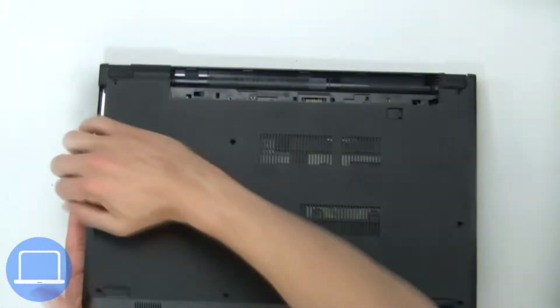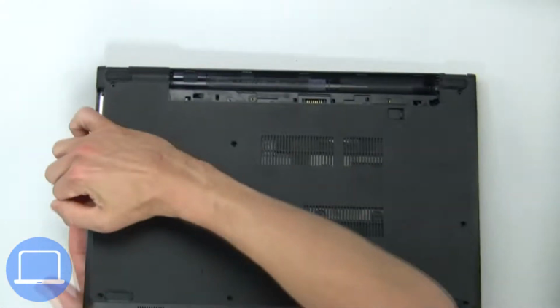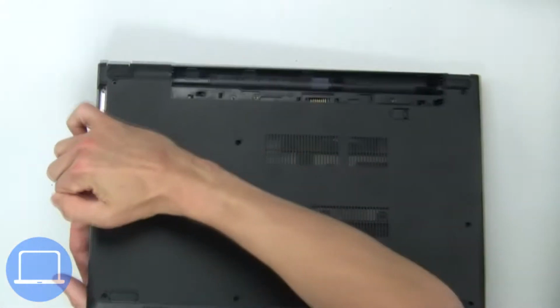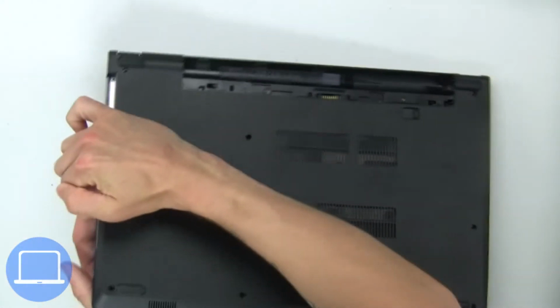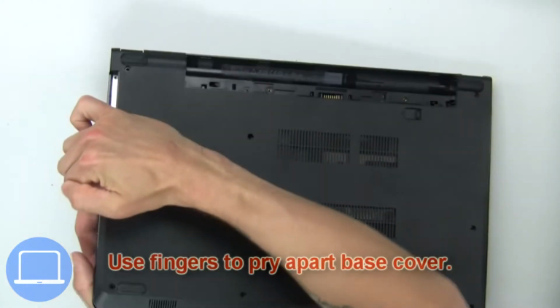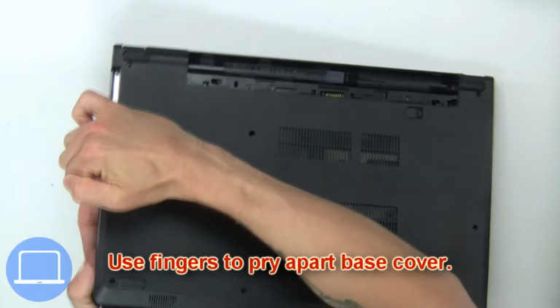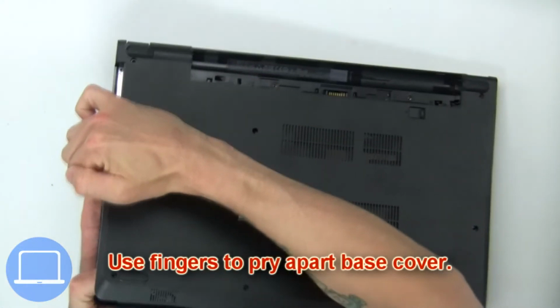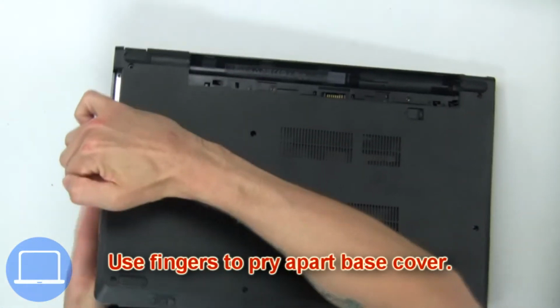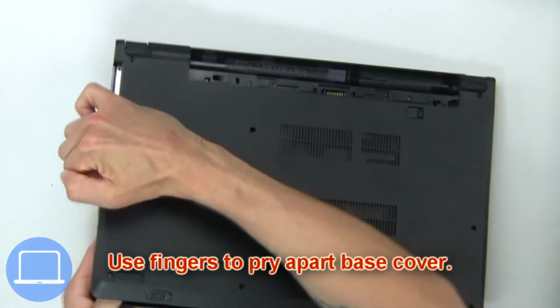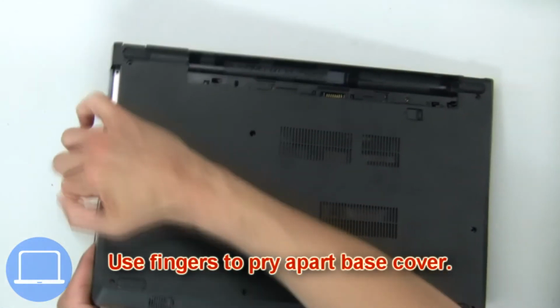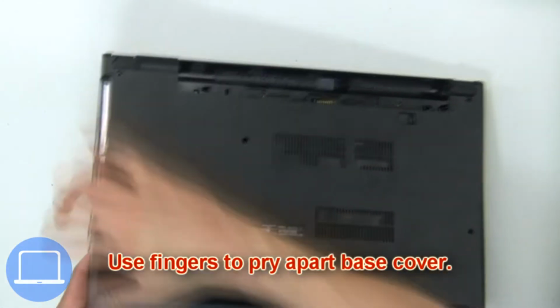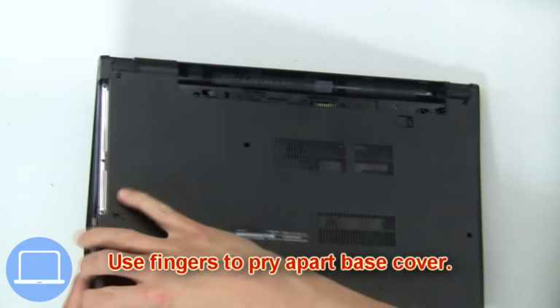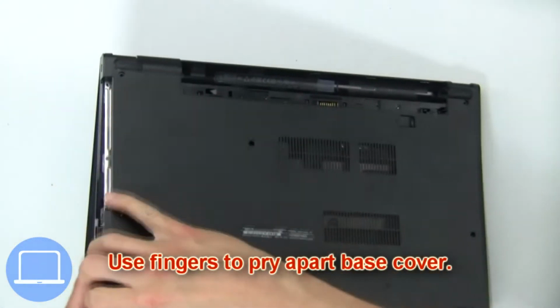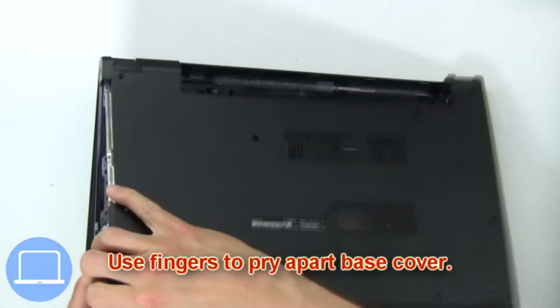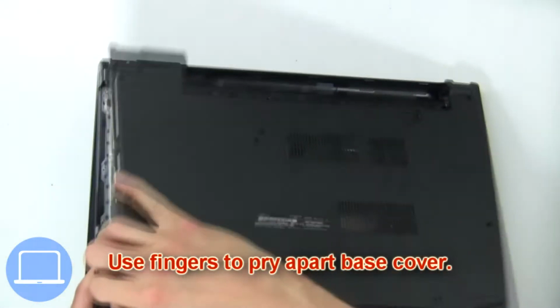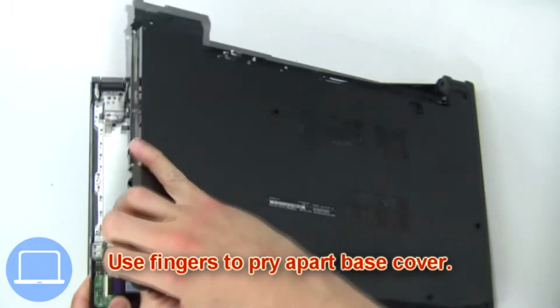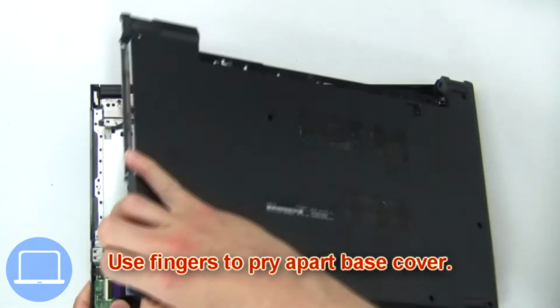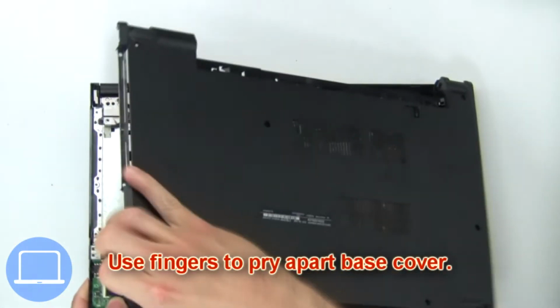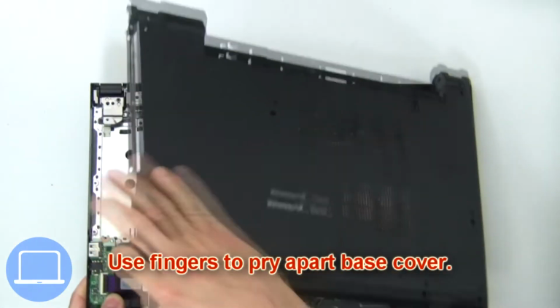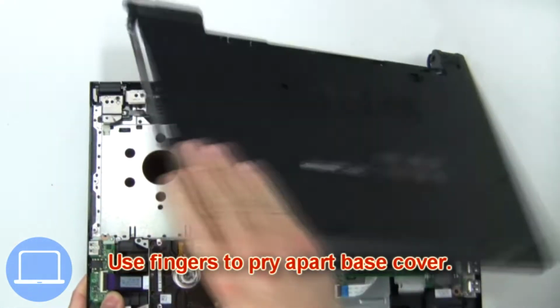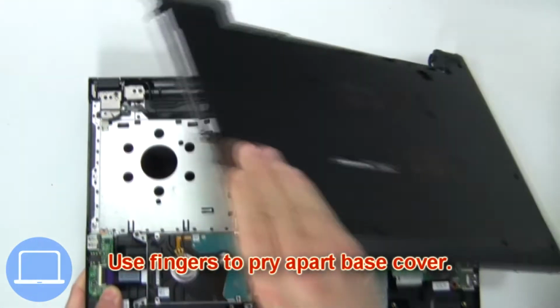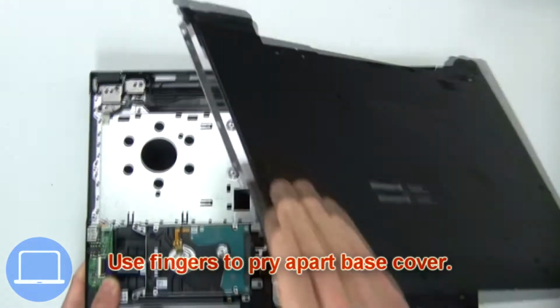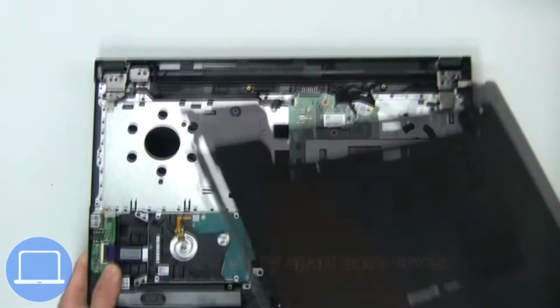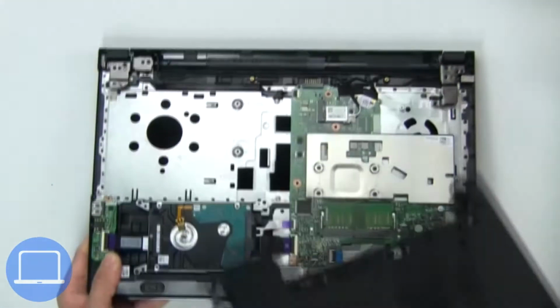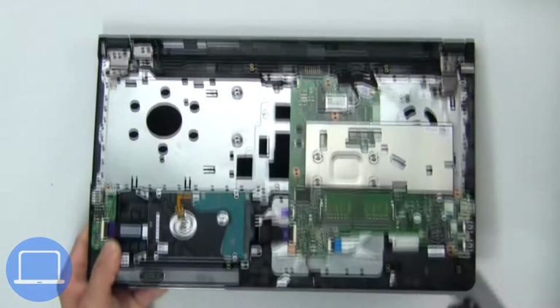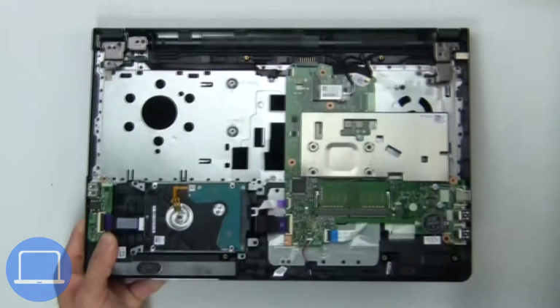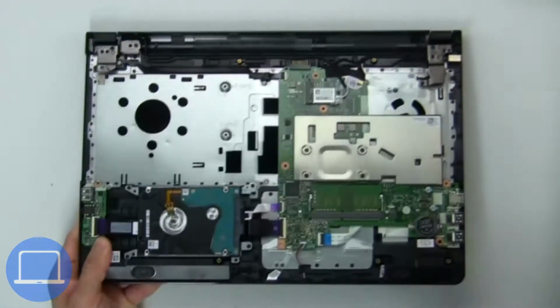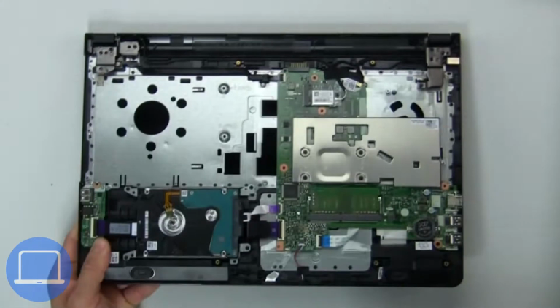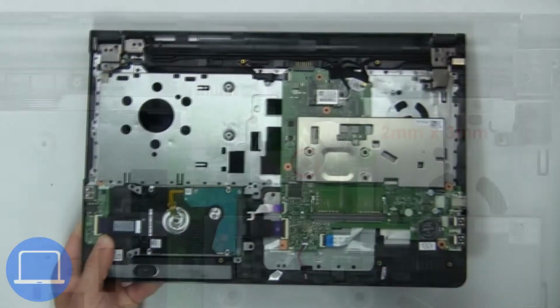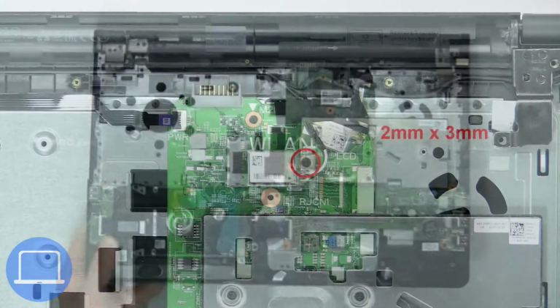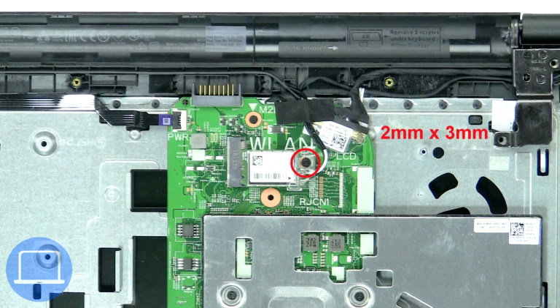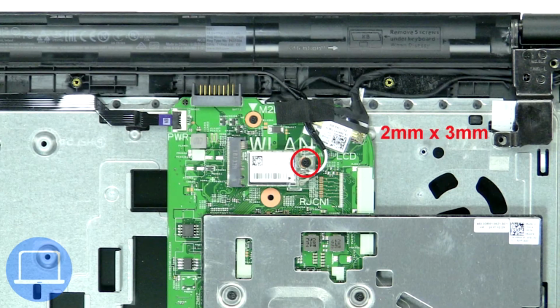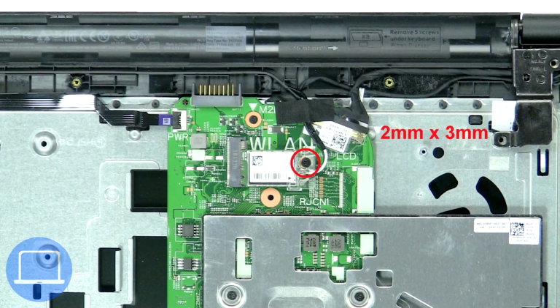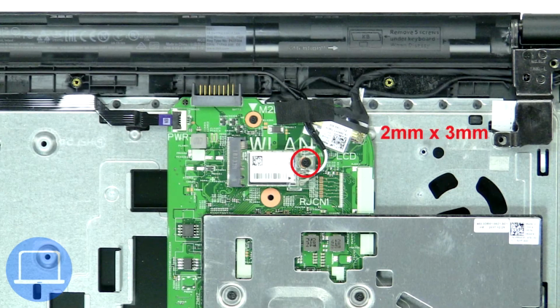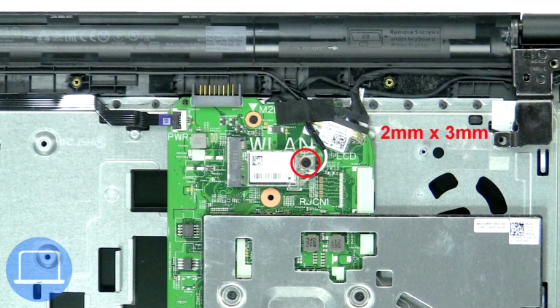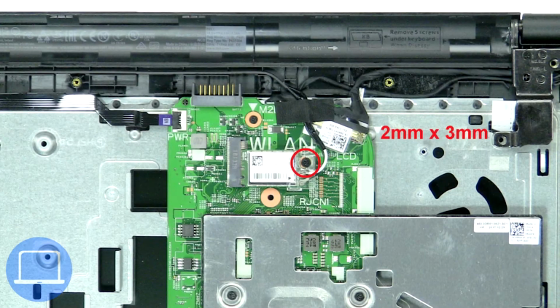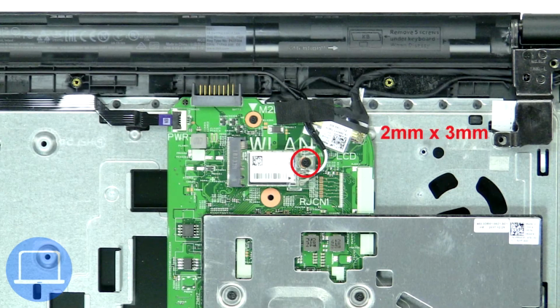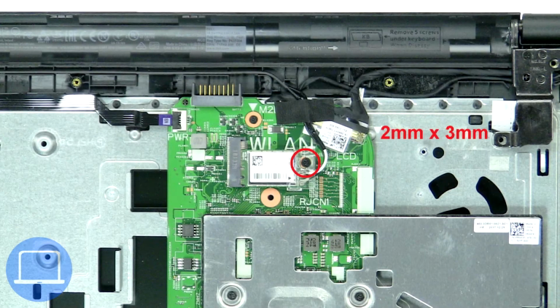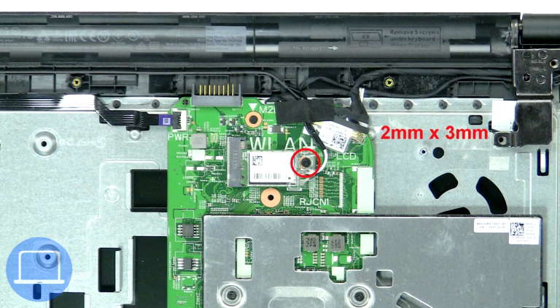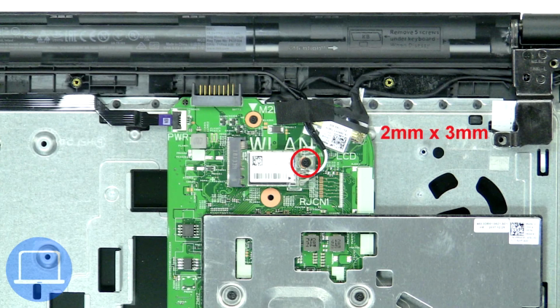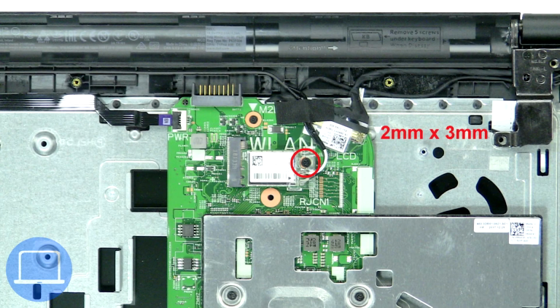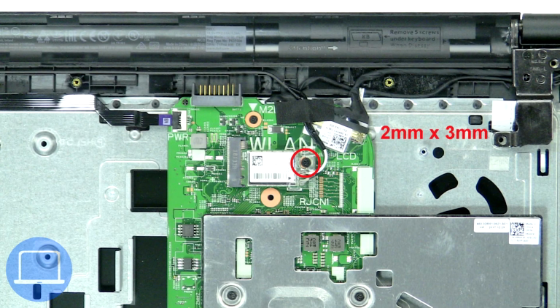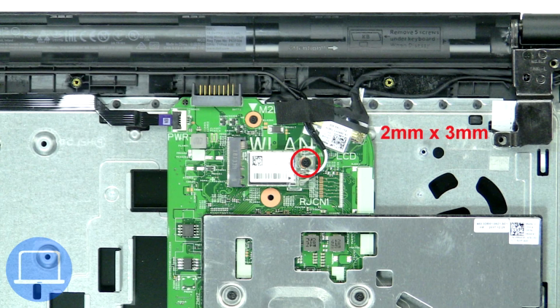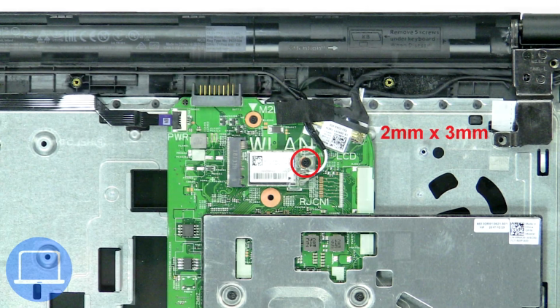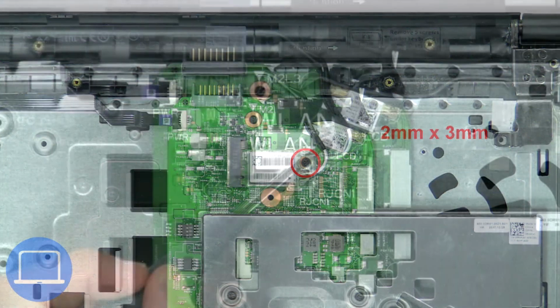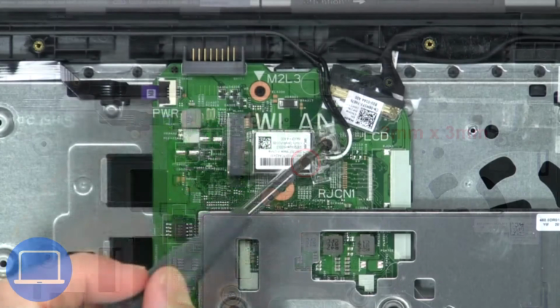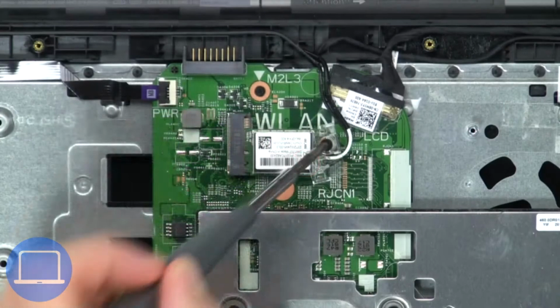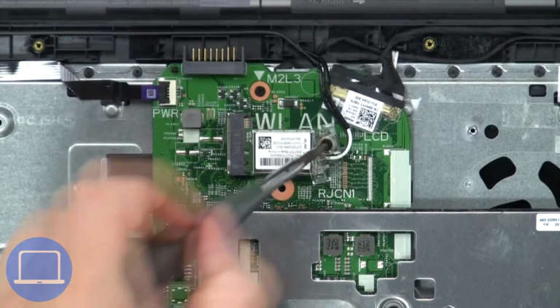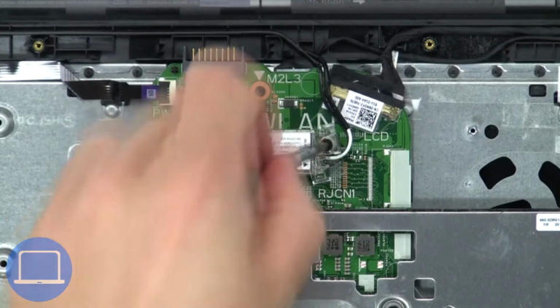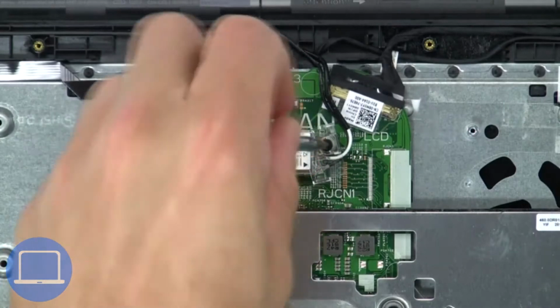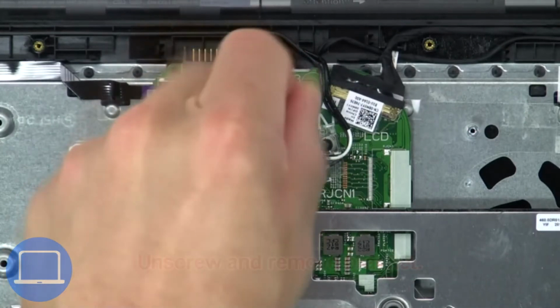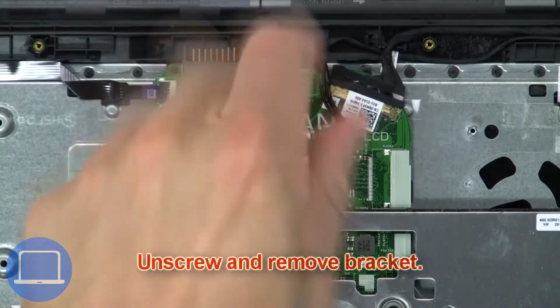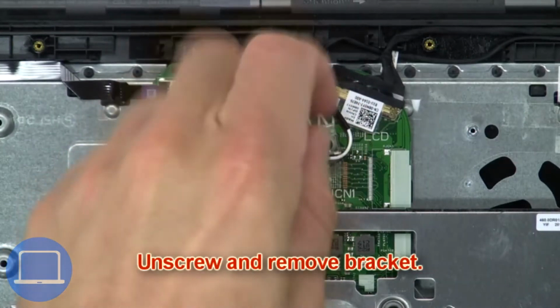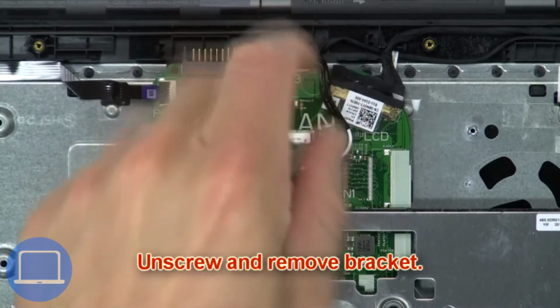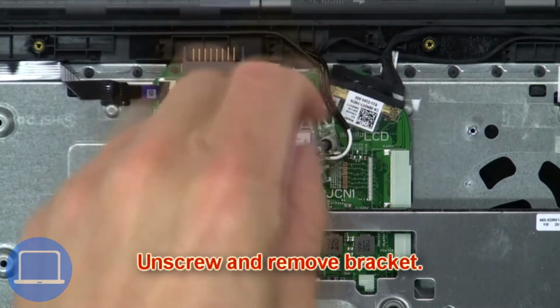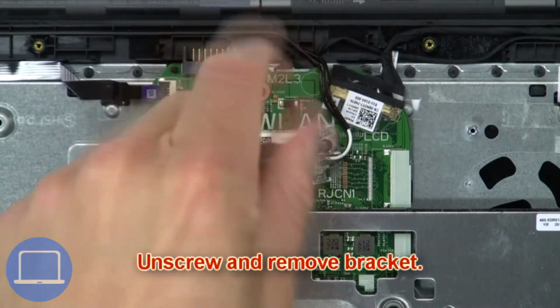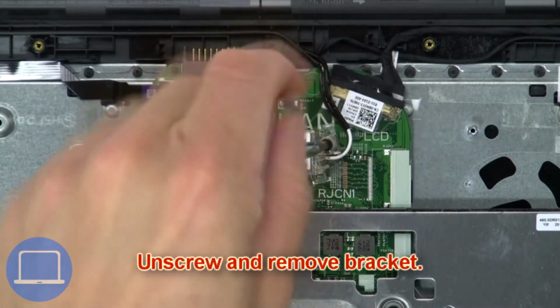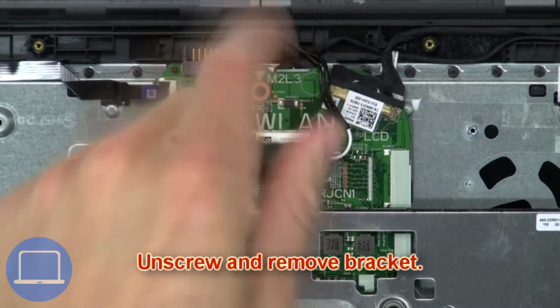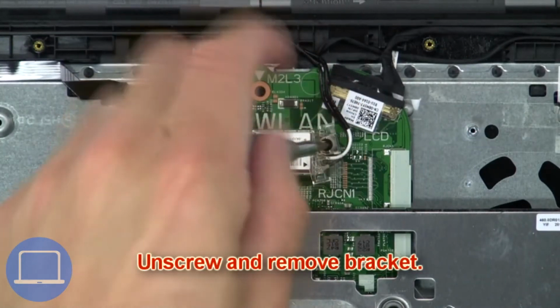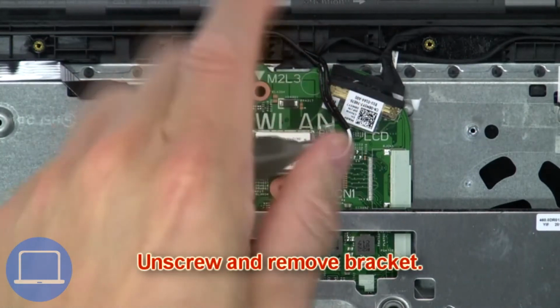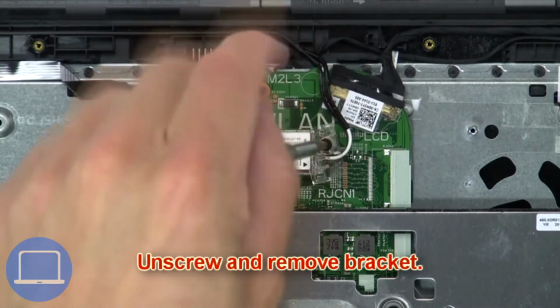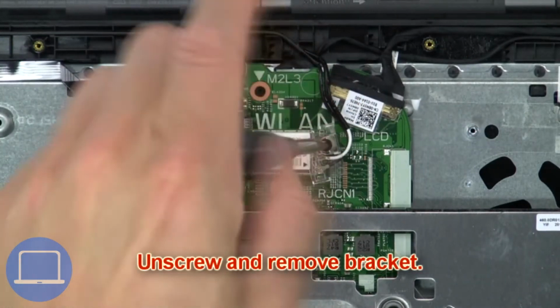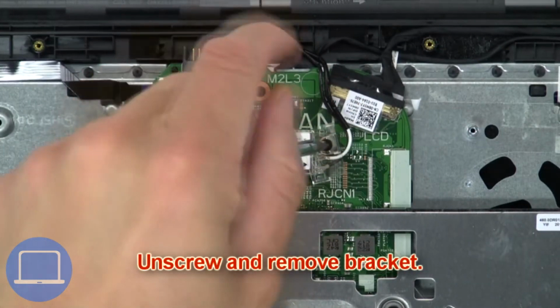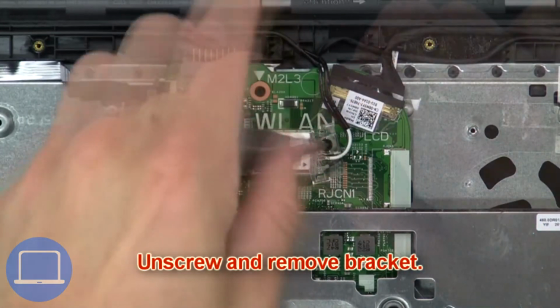Then use fingers to pry apart base cover. Next unscrew and remove bracket.